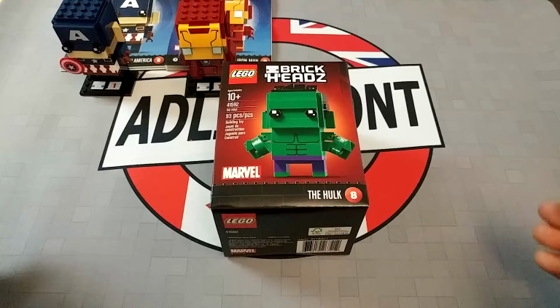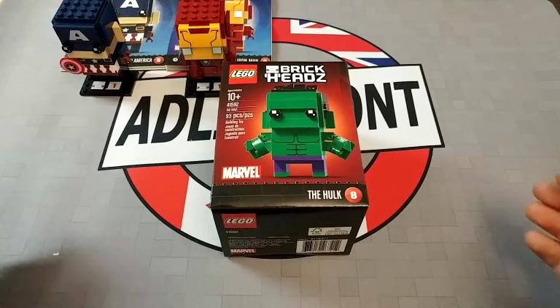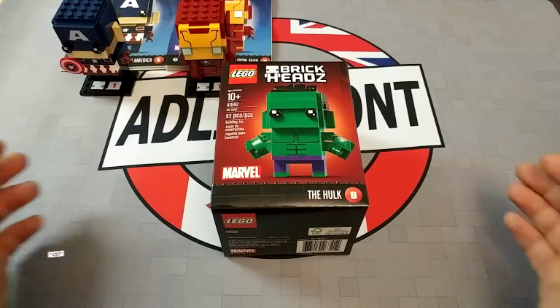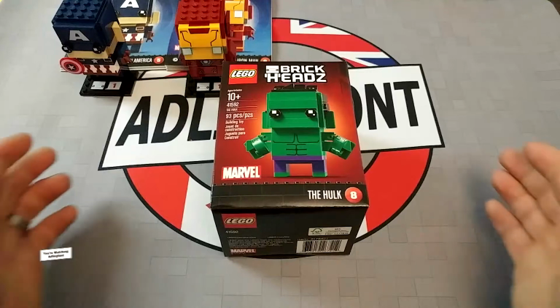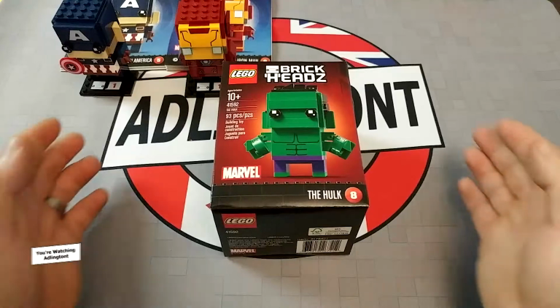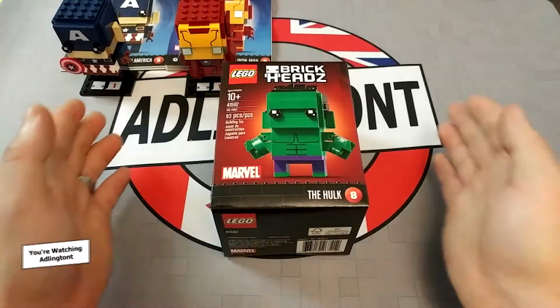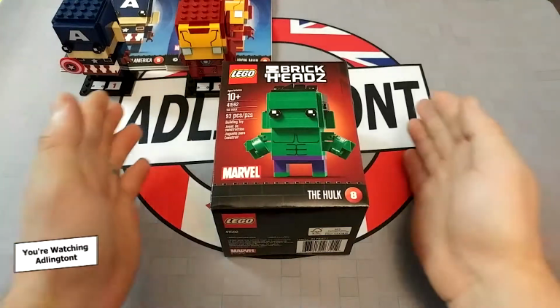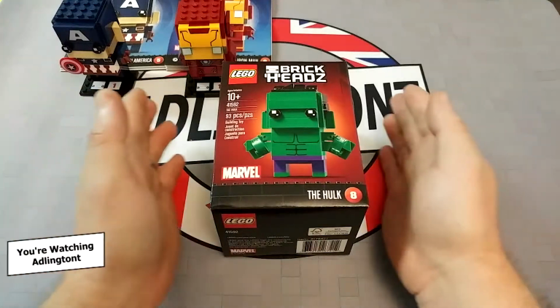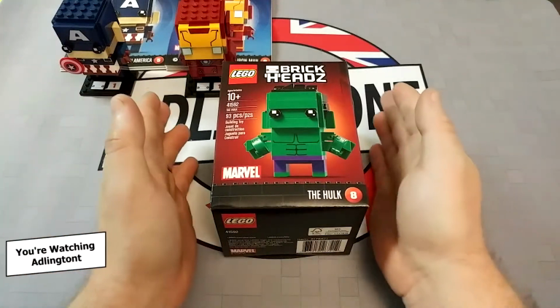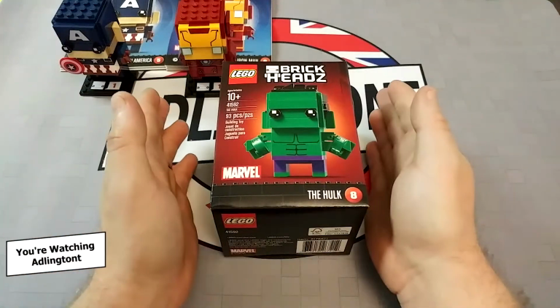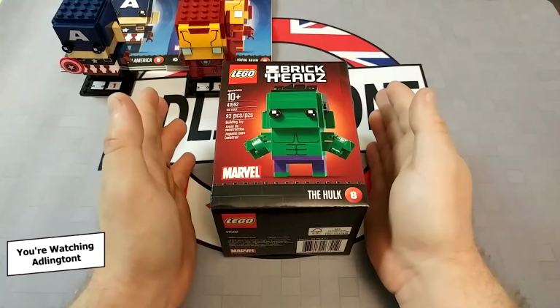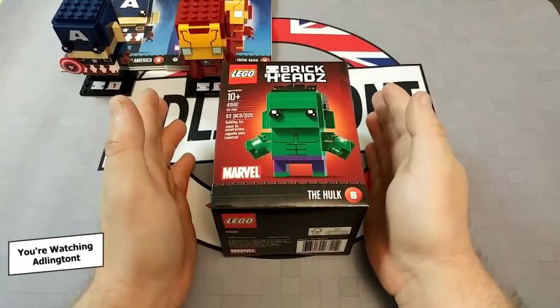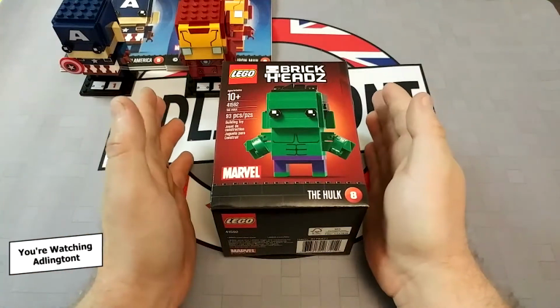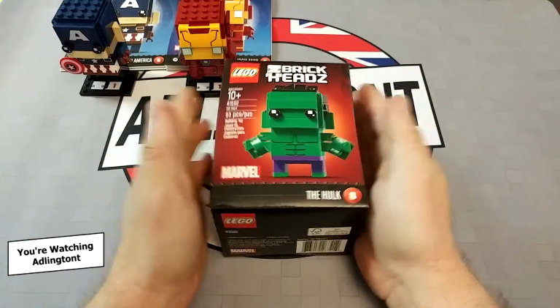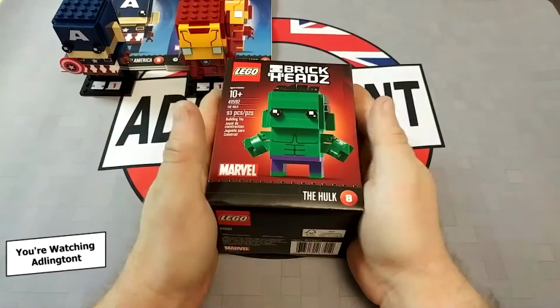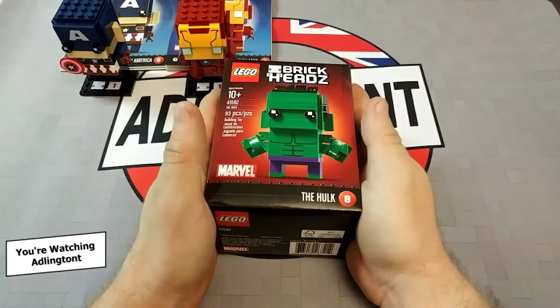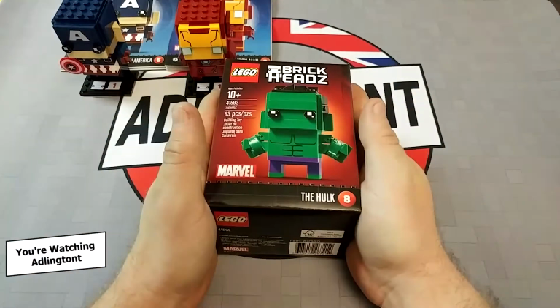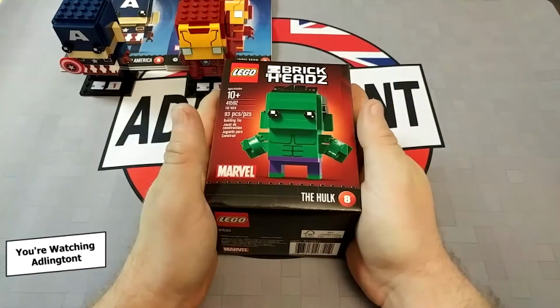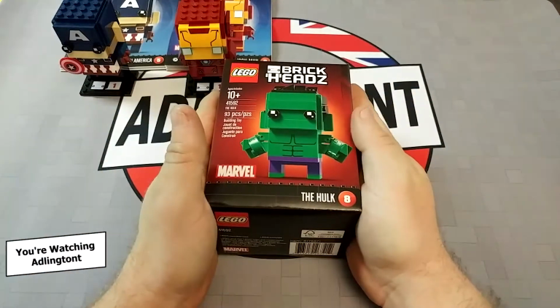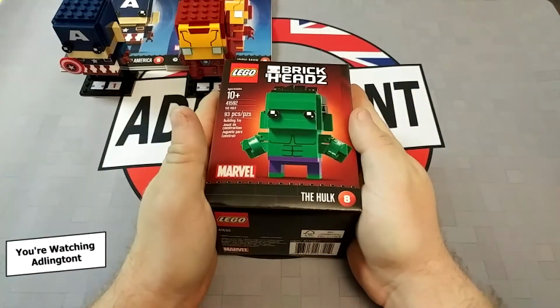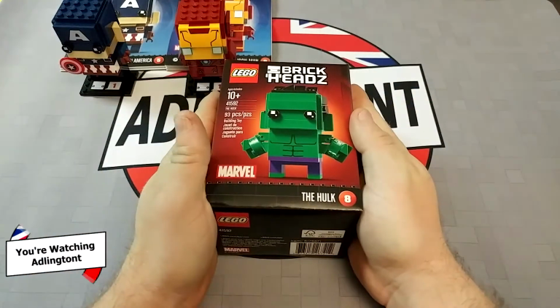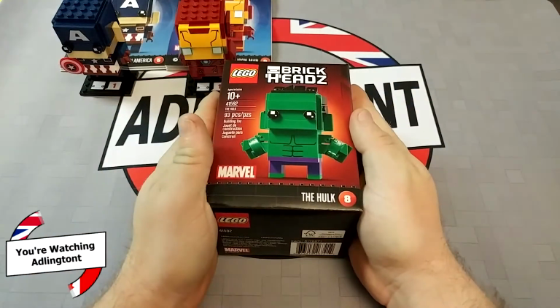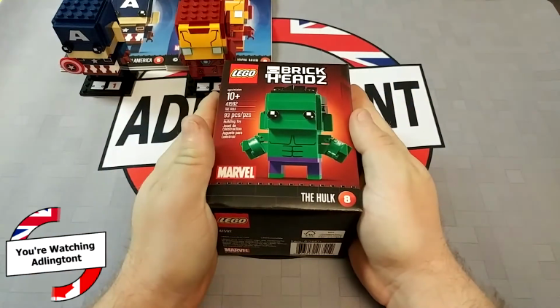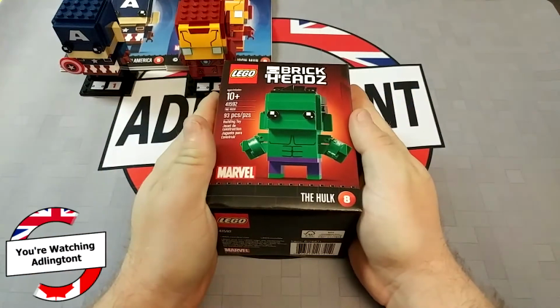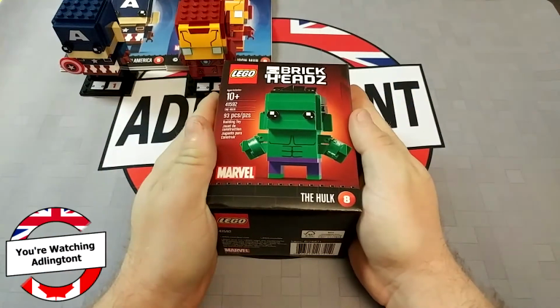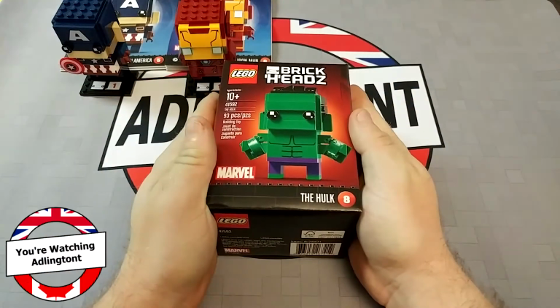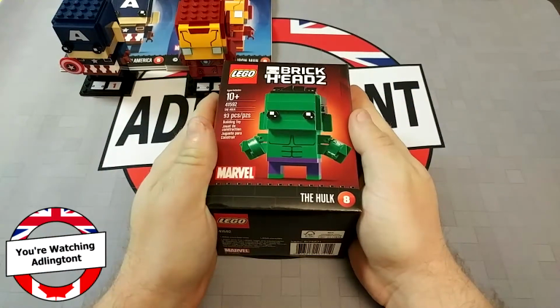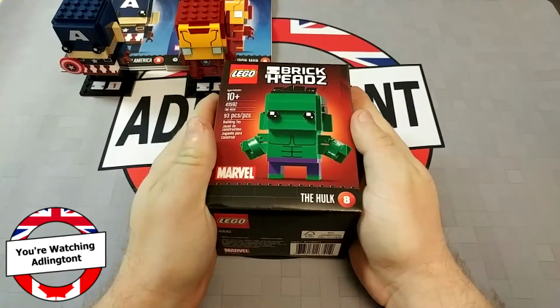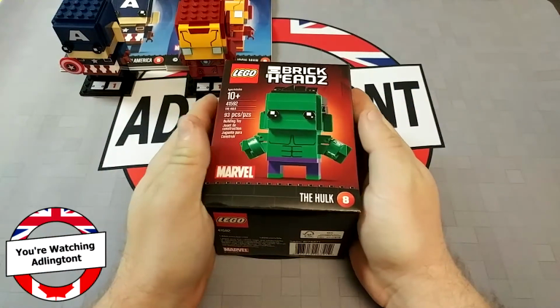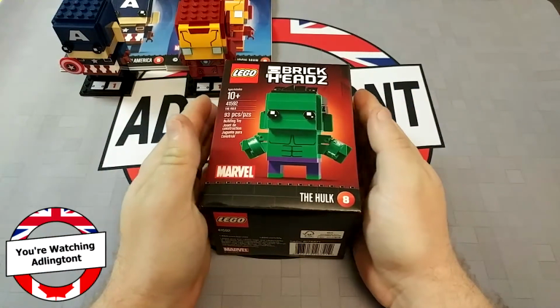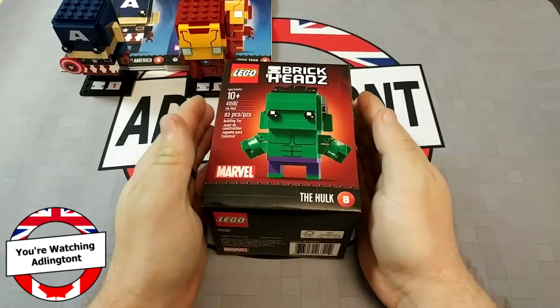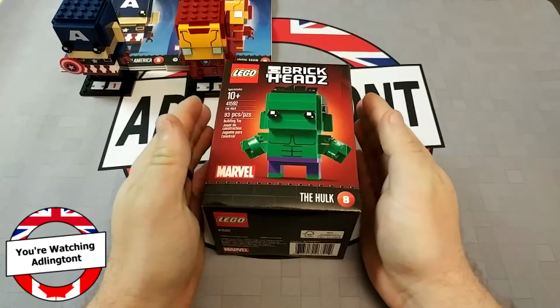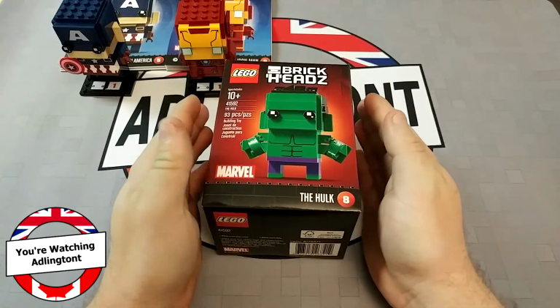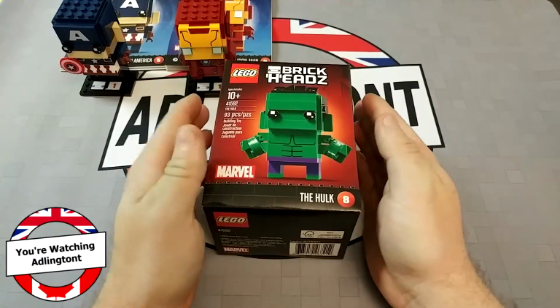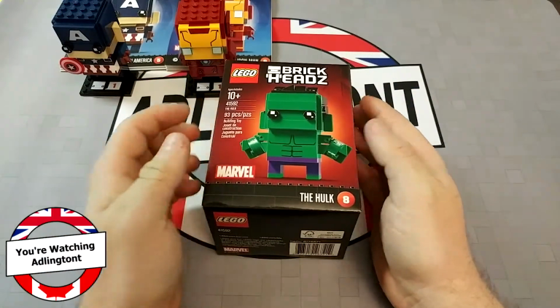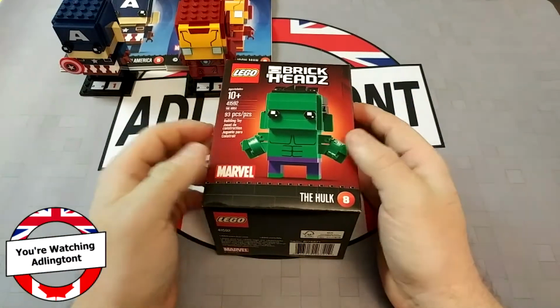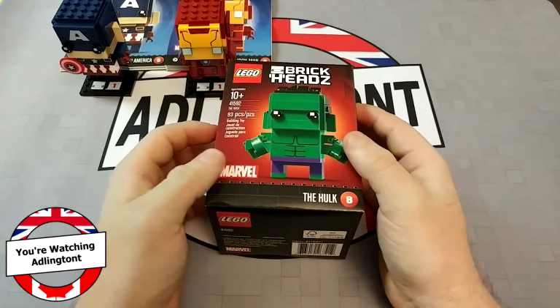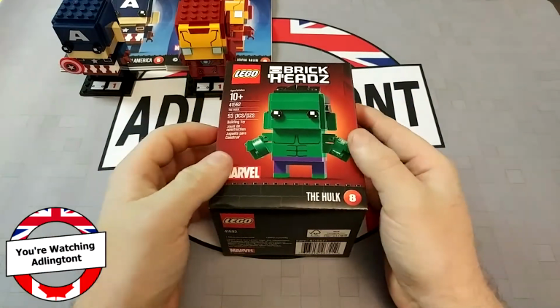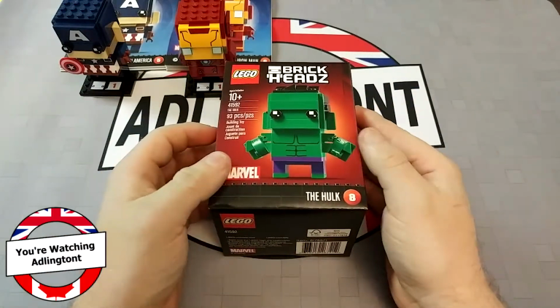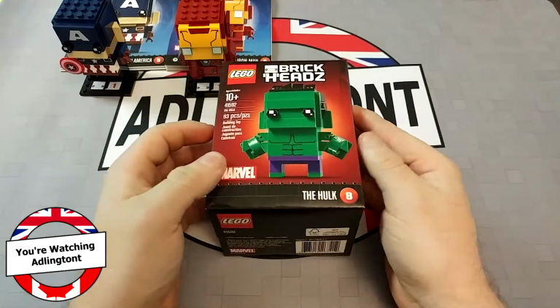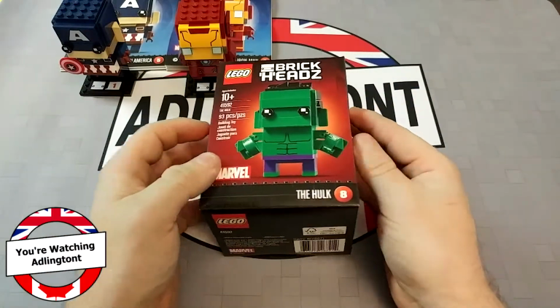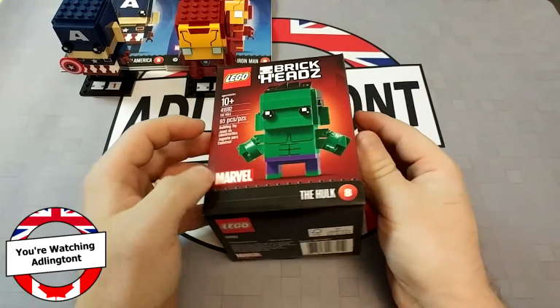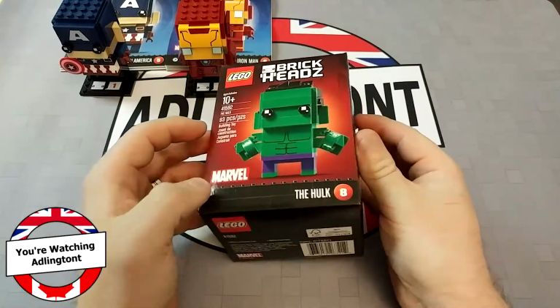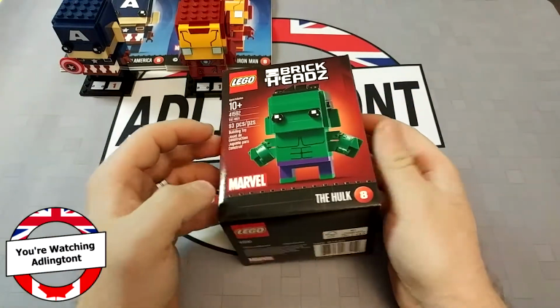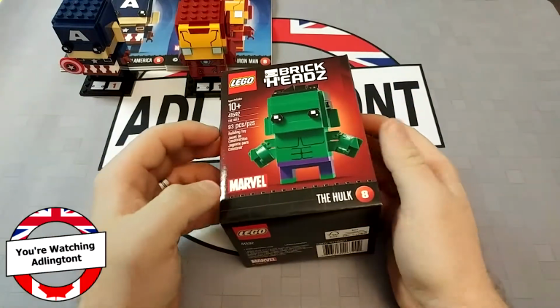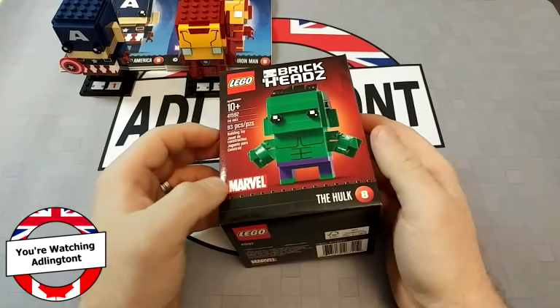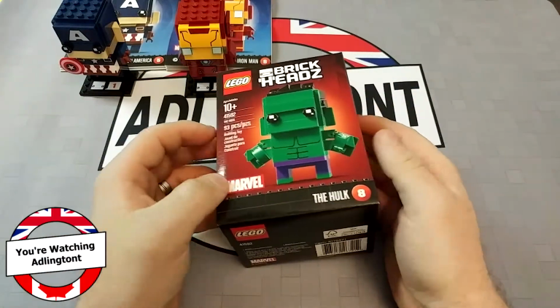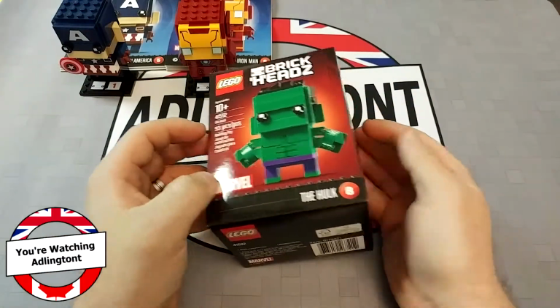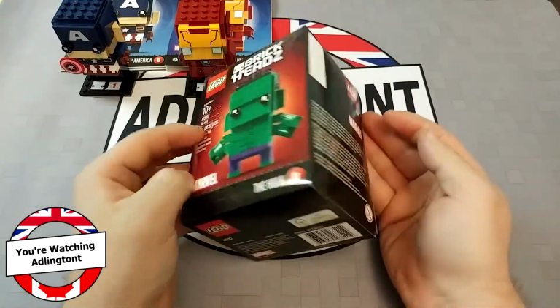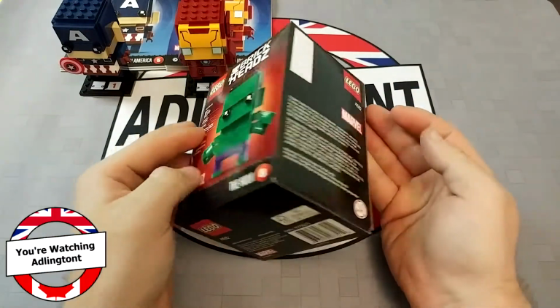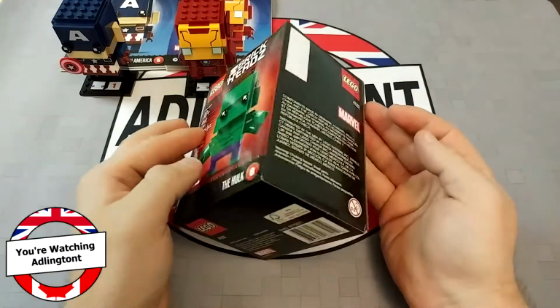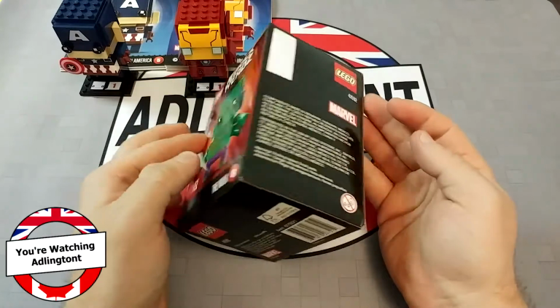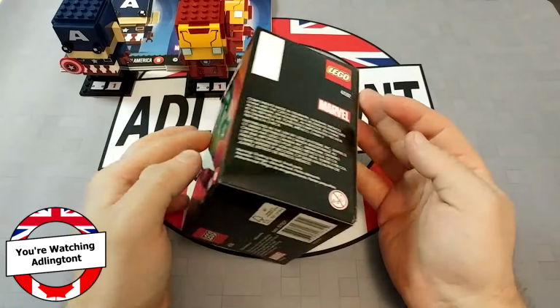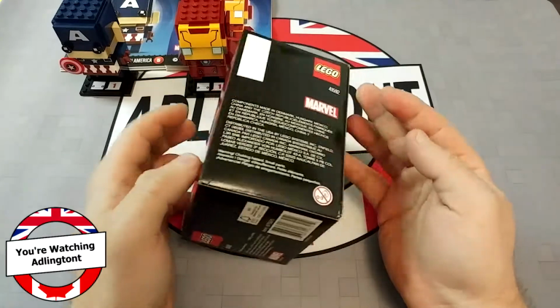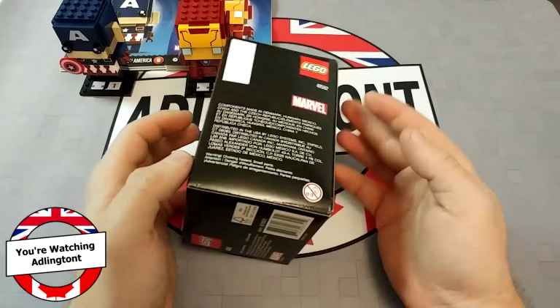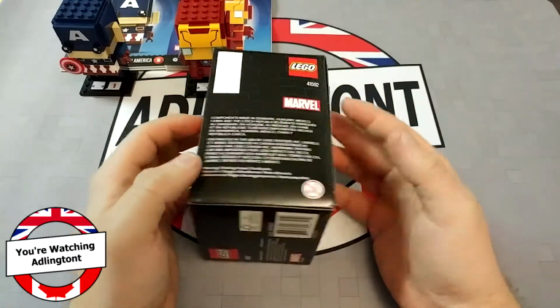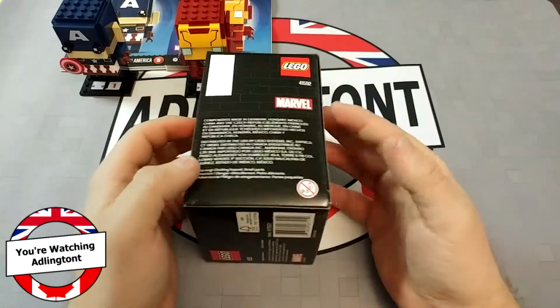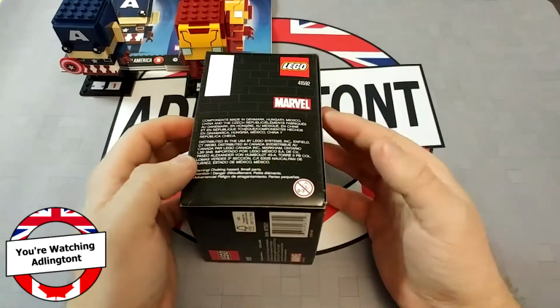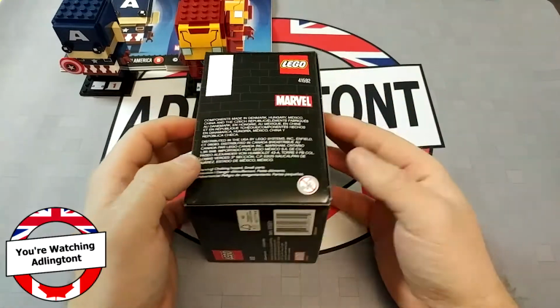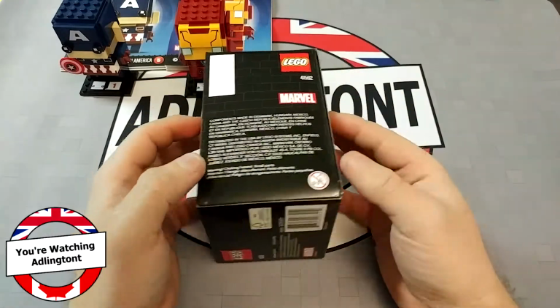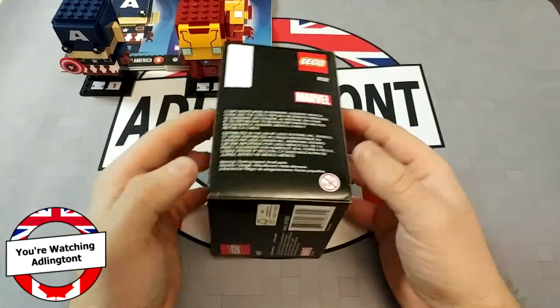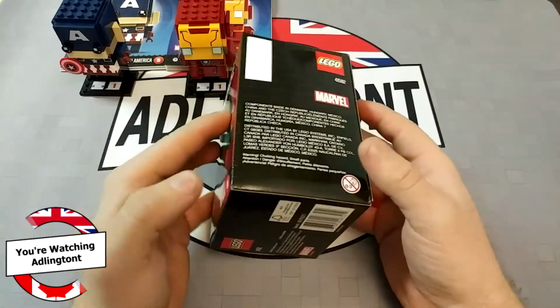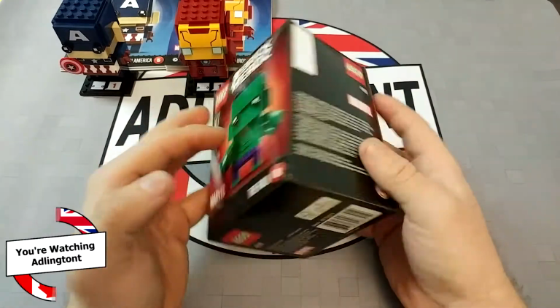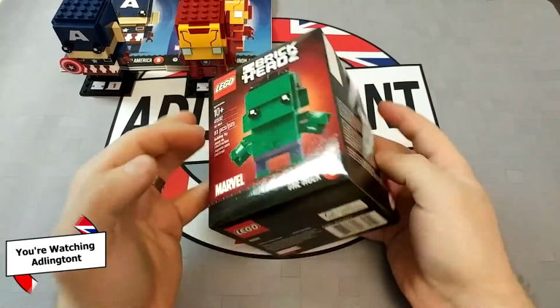Let's look at the Hulk BrickHeadz, Marvel Lego collaboration doohicker.